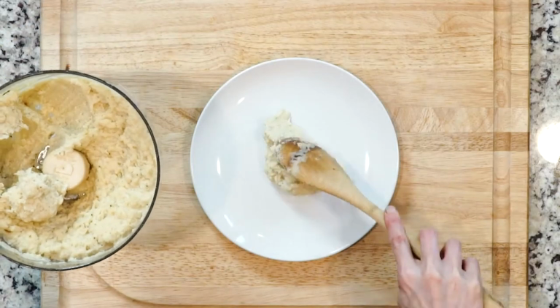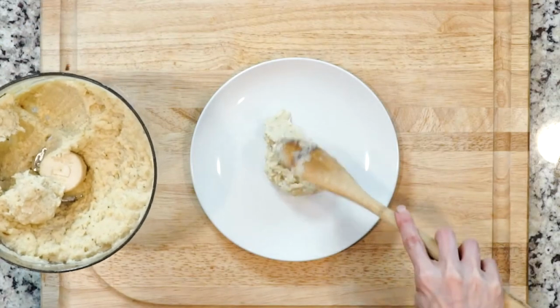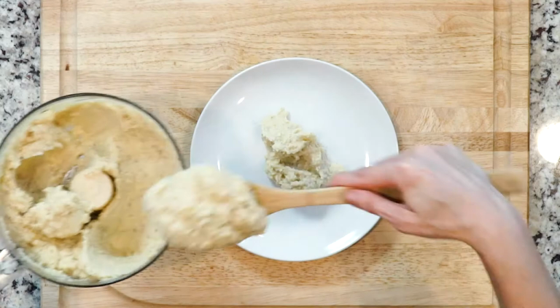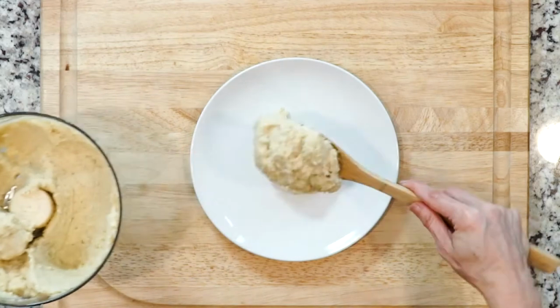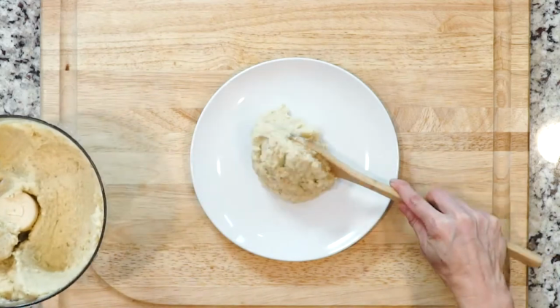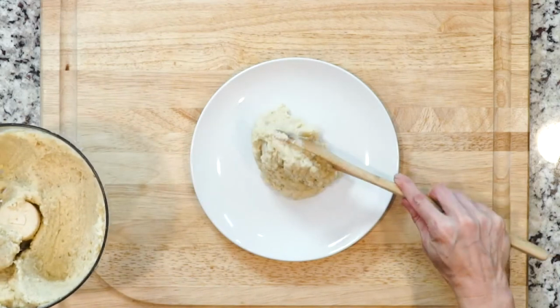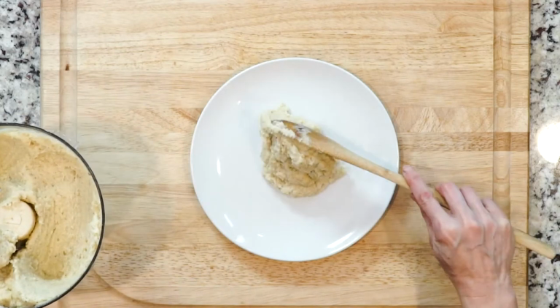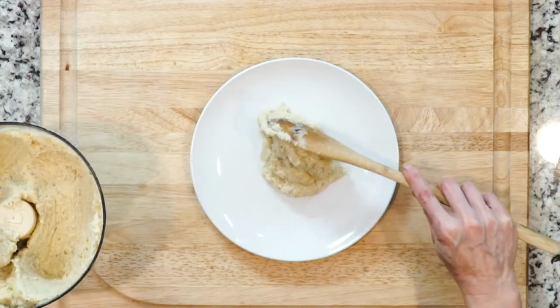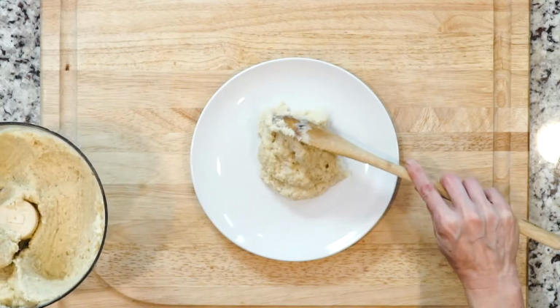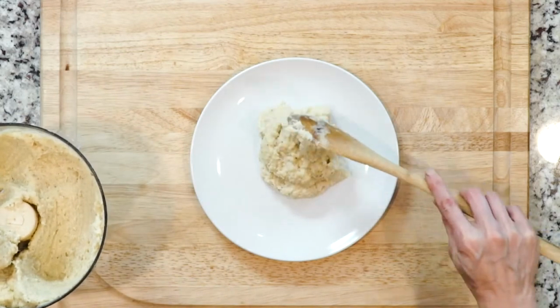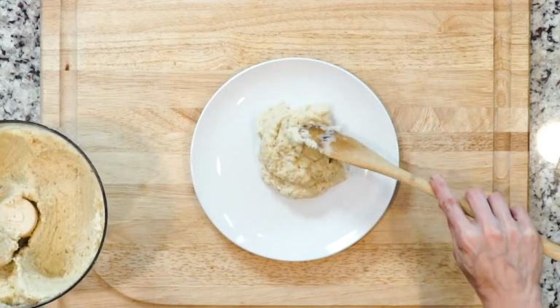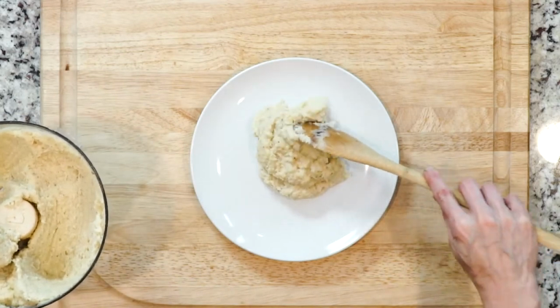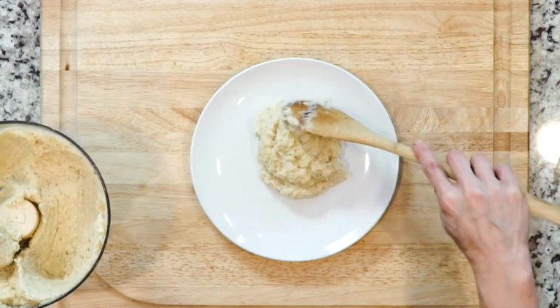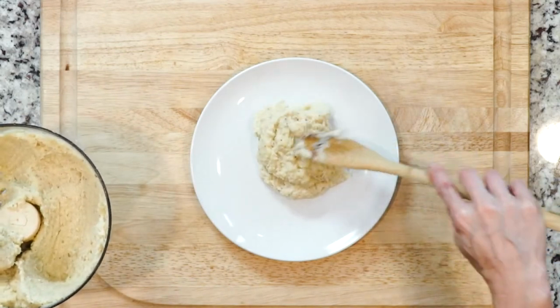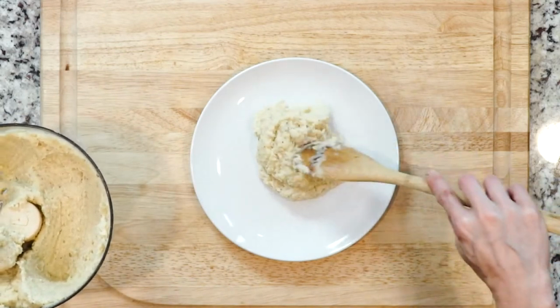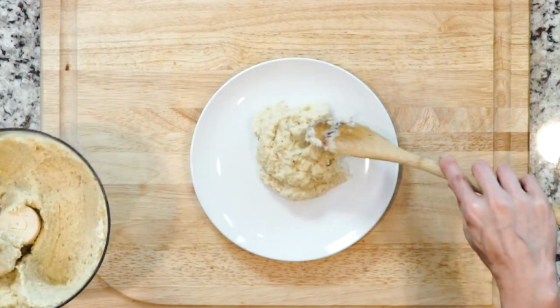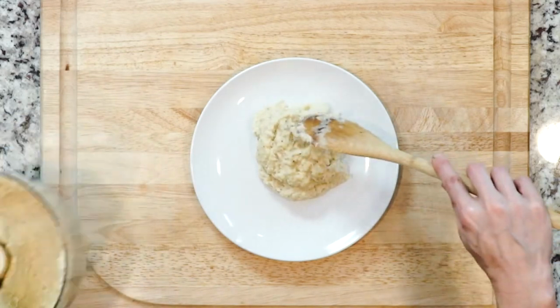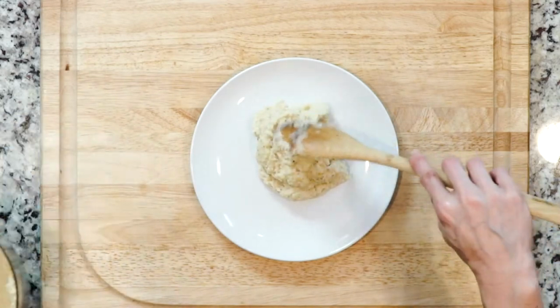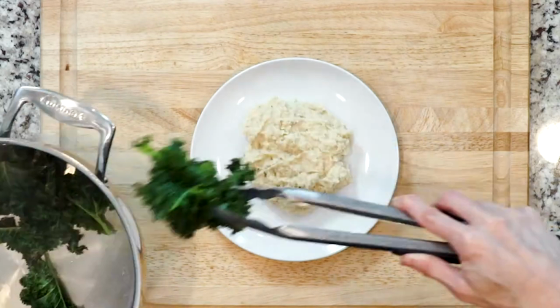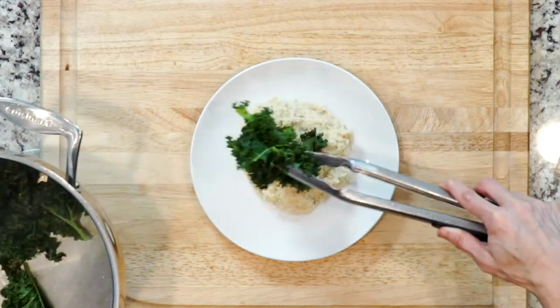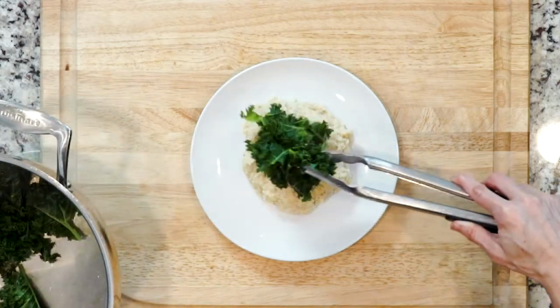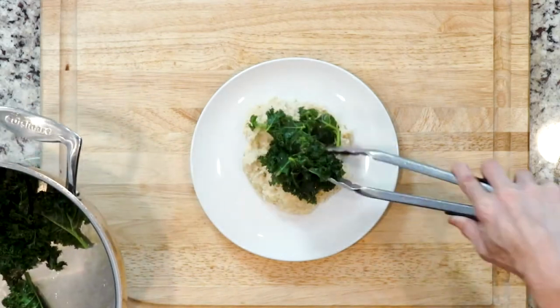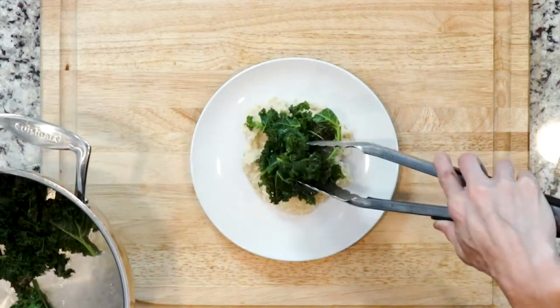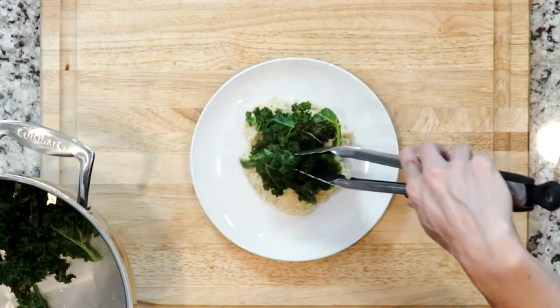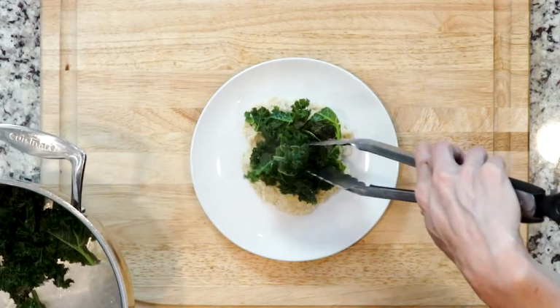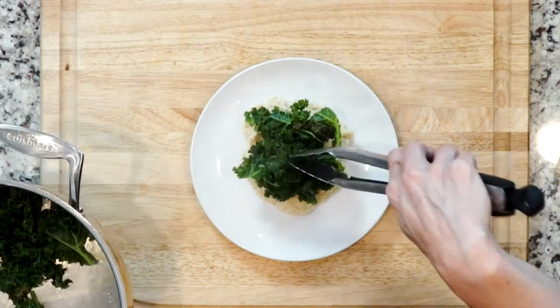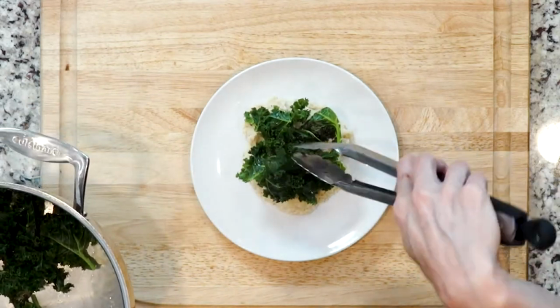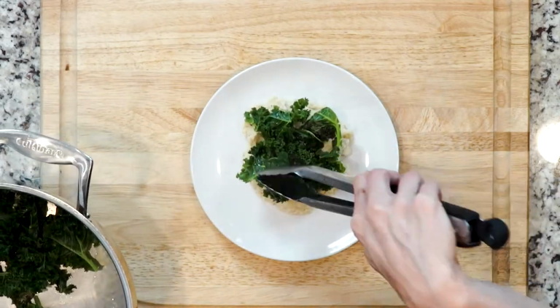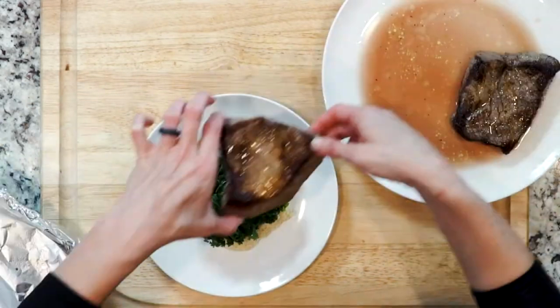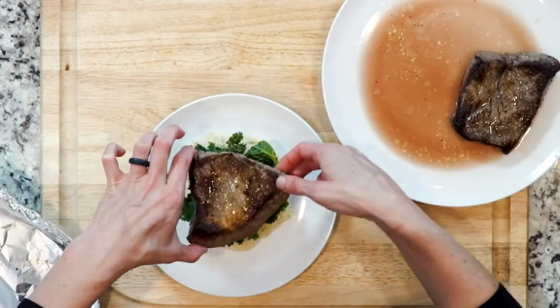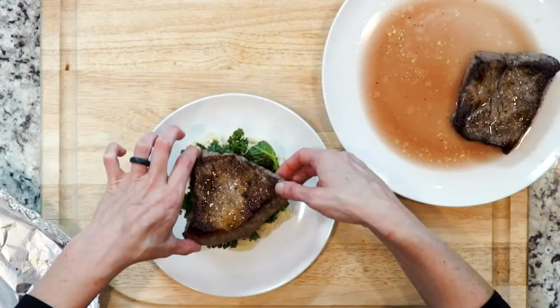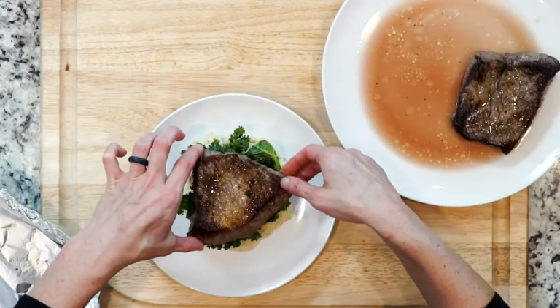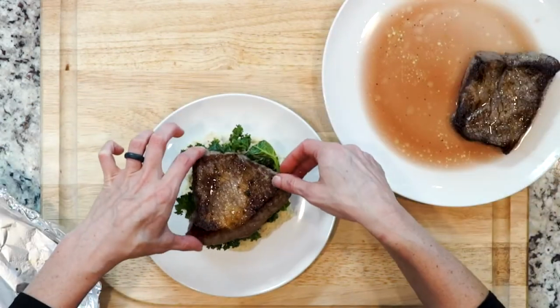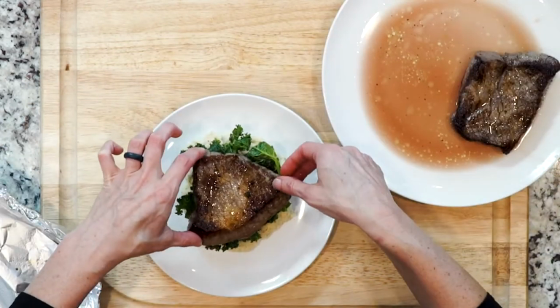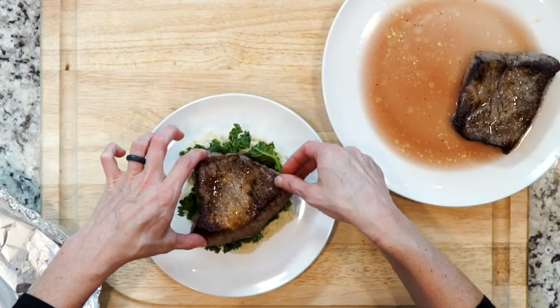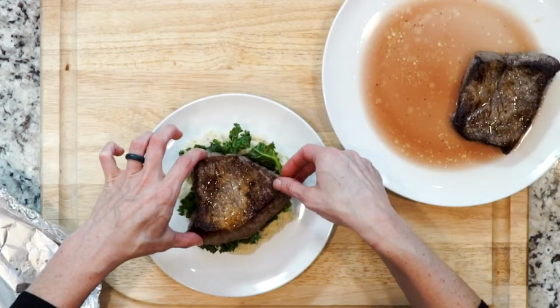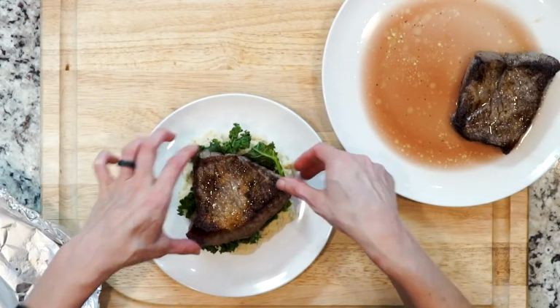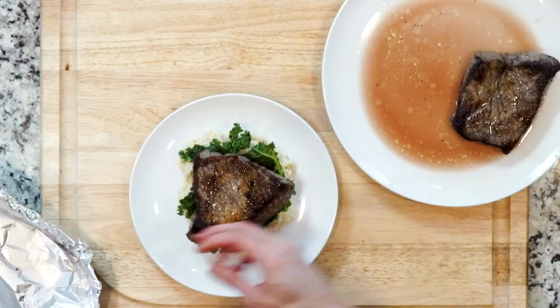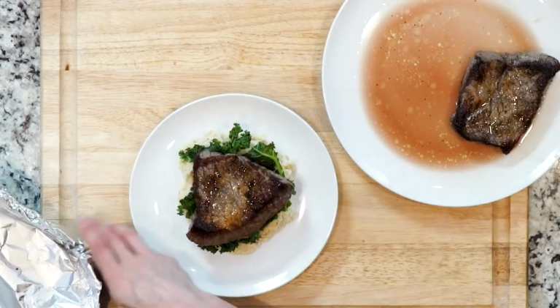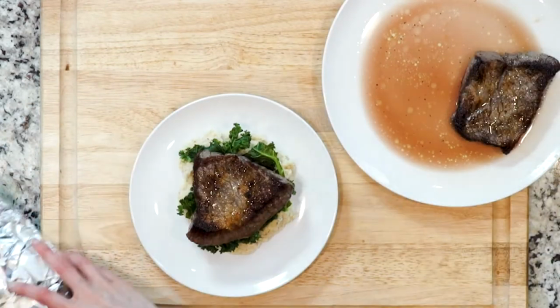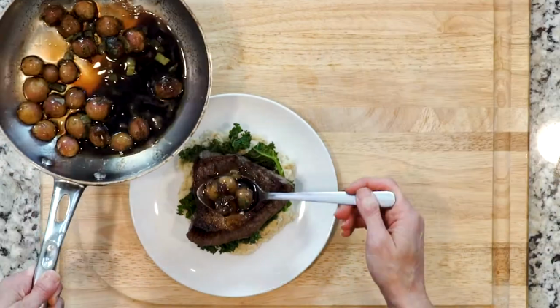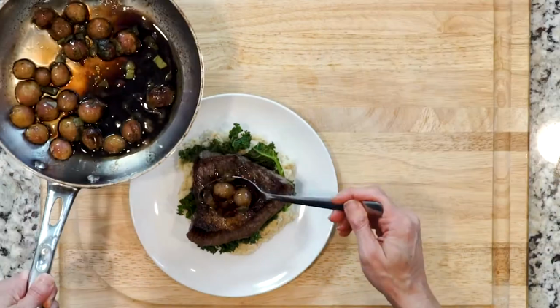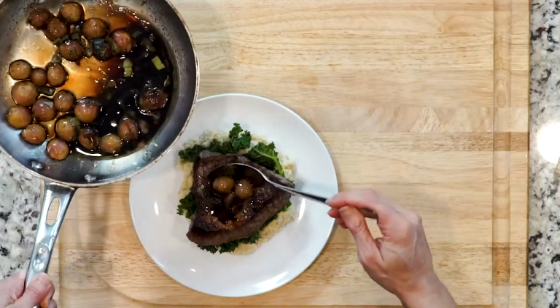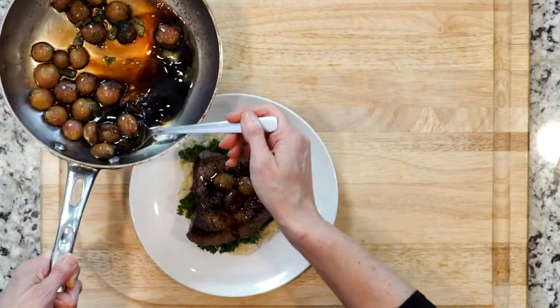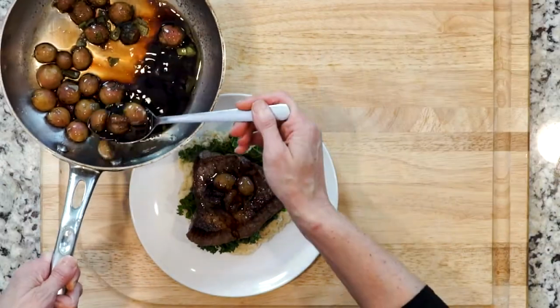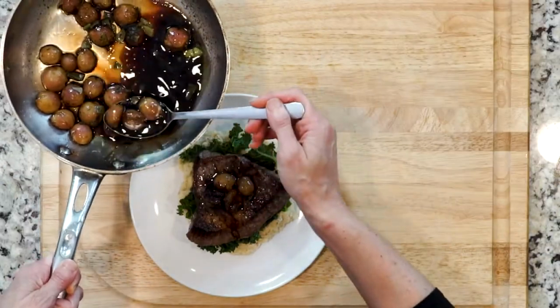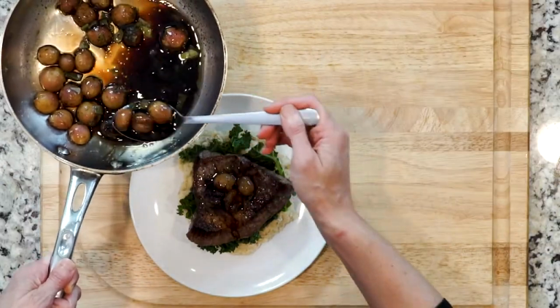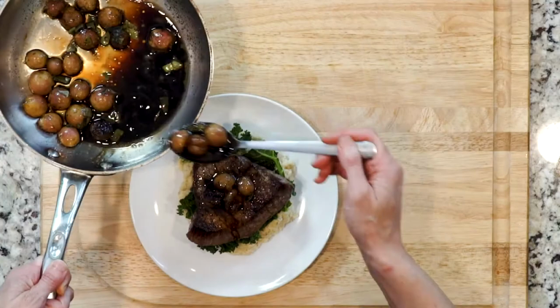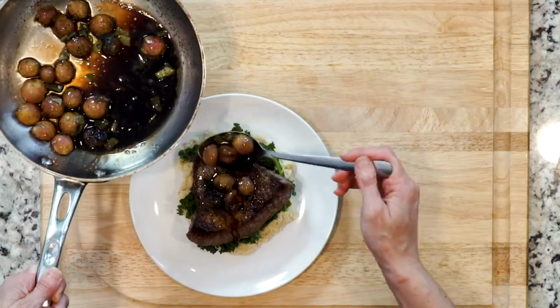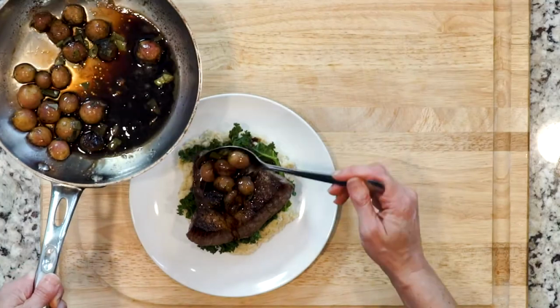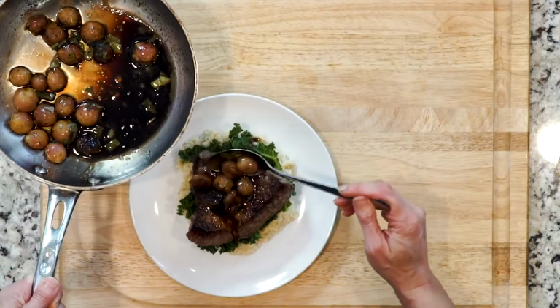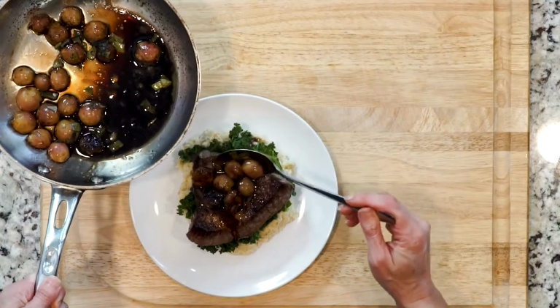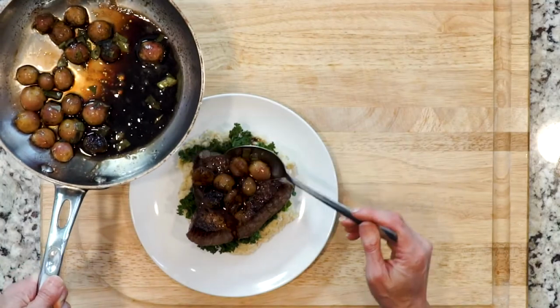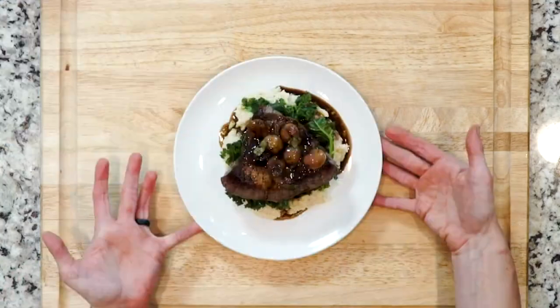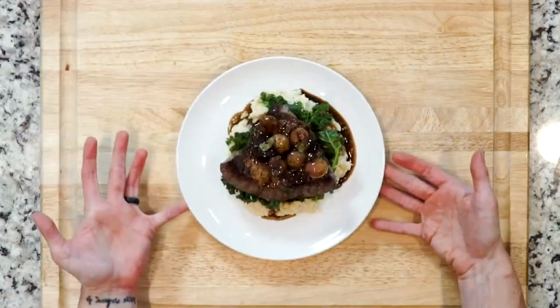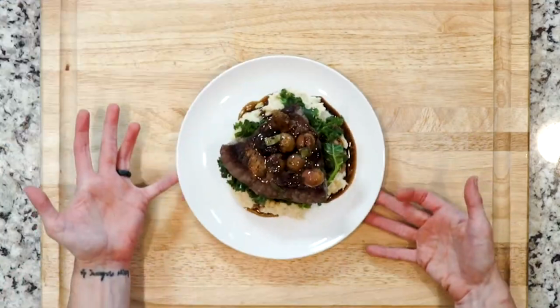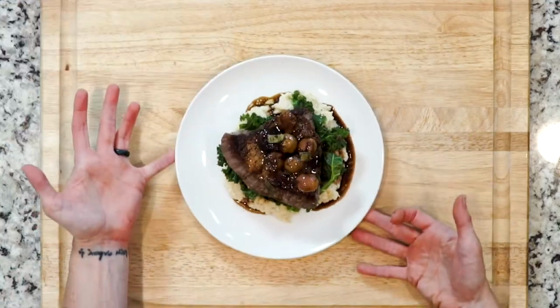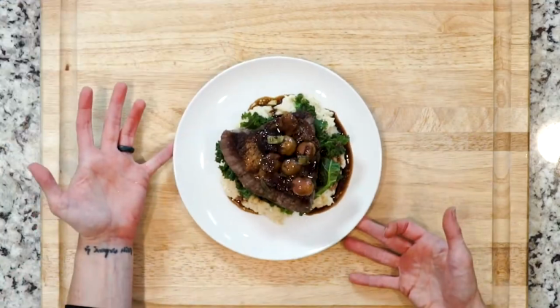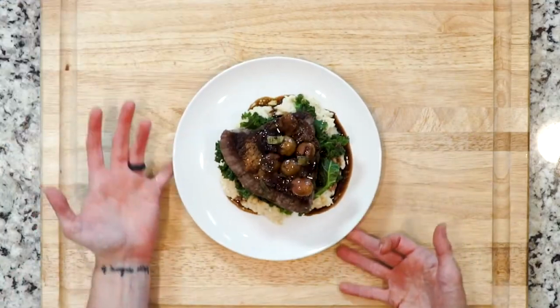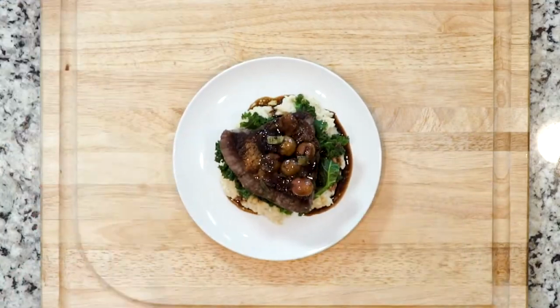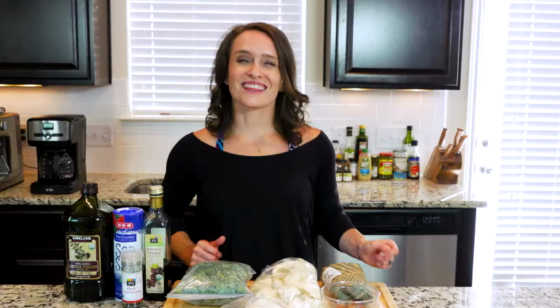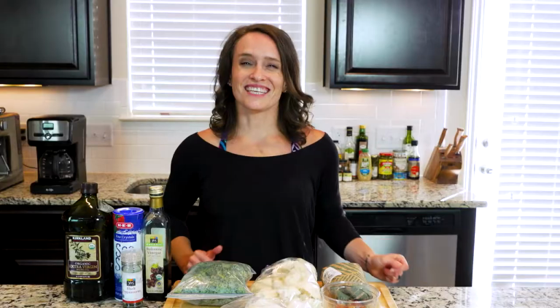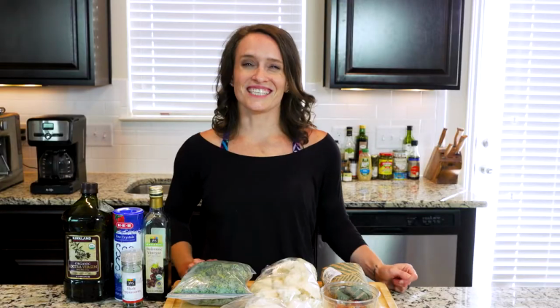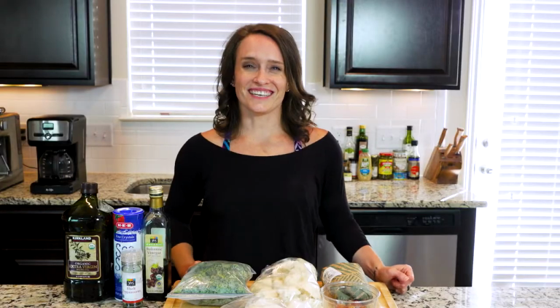Place a dollop of the cauliflower puree on a plate, add a little kale, top with one of the steaks, then spoon some grapes with a little sauce on top. Let's eat!